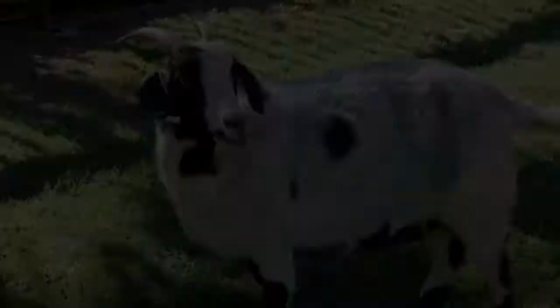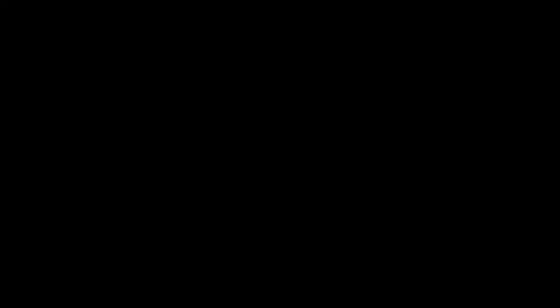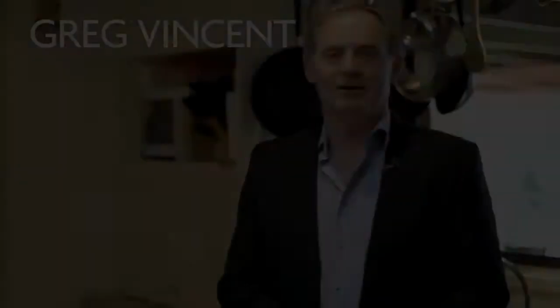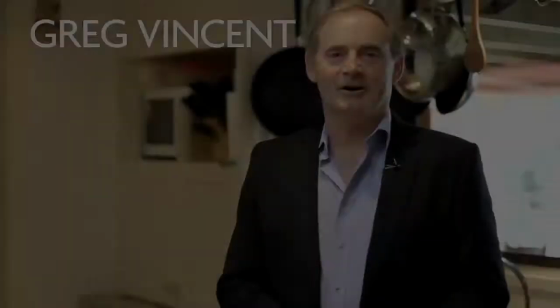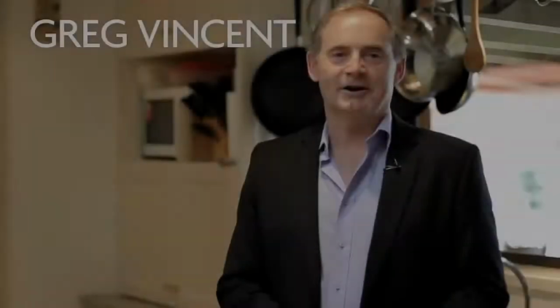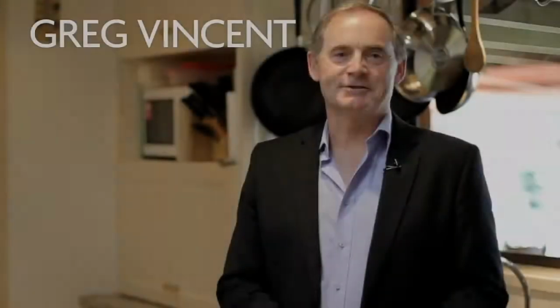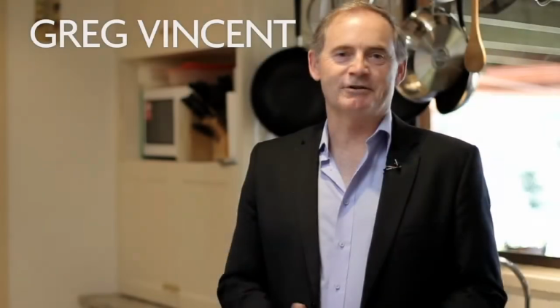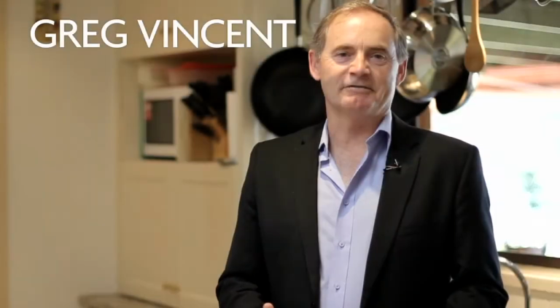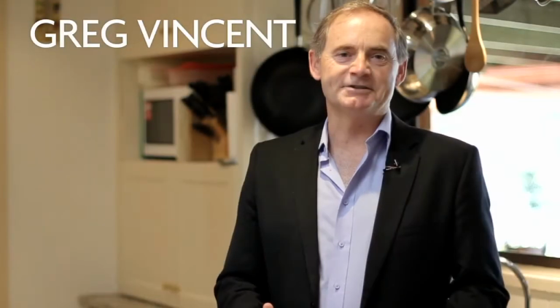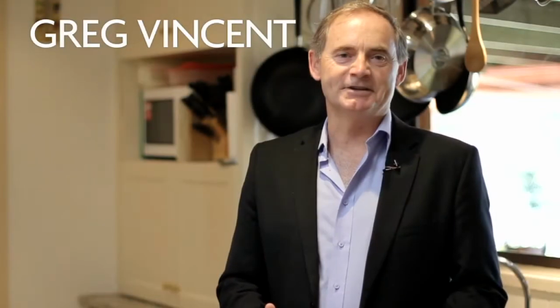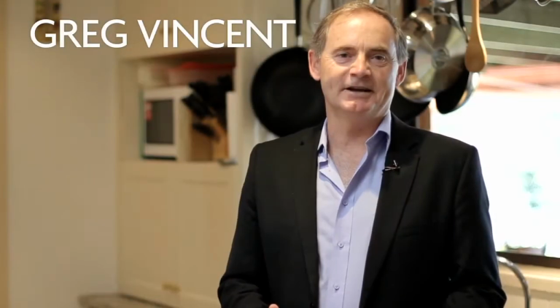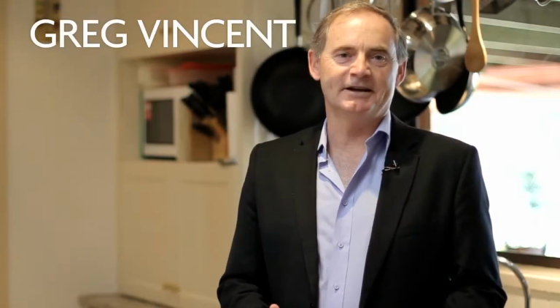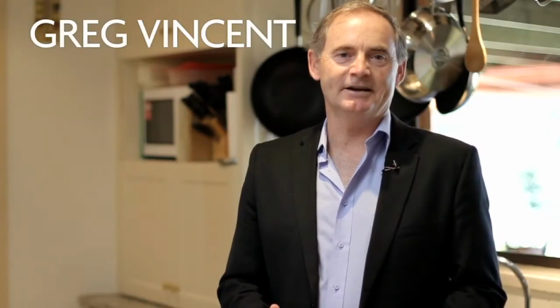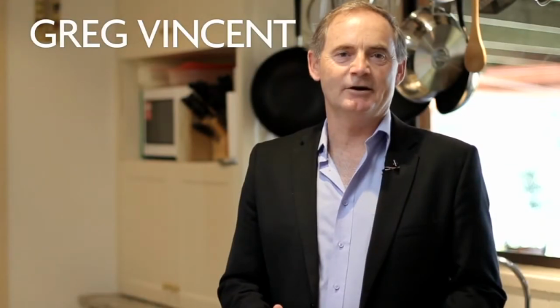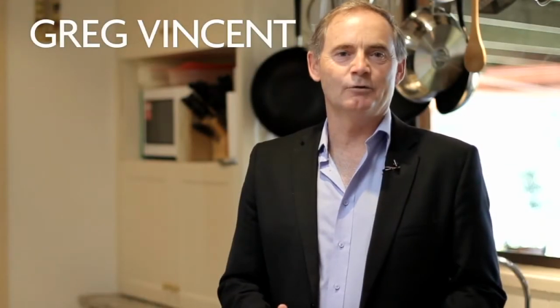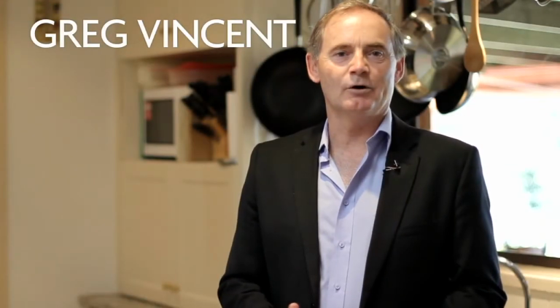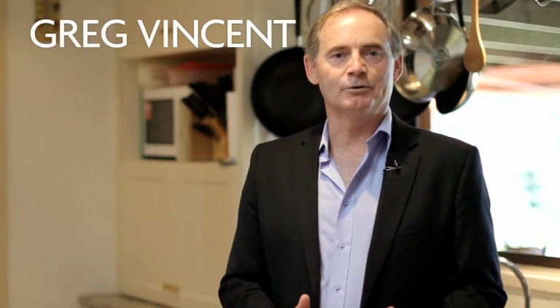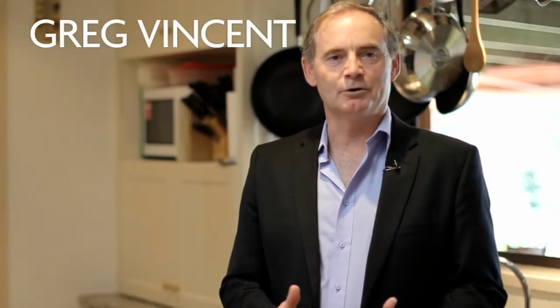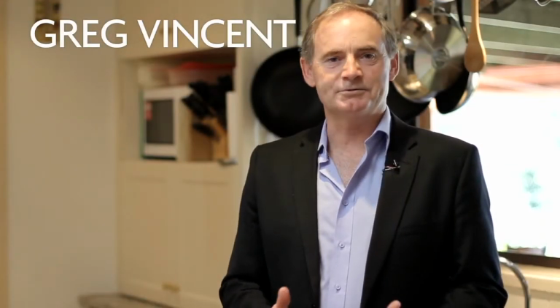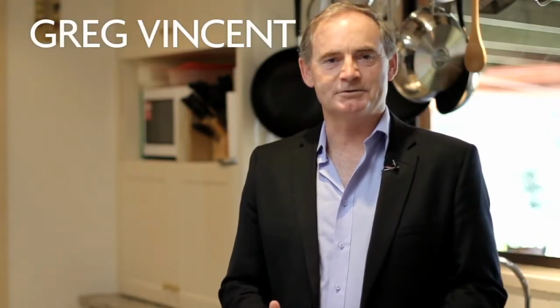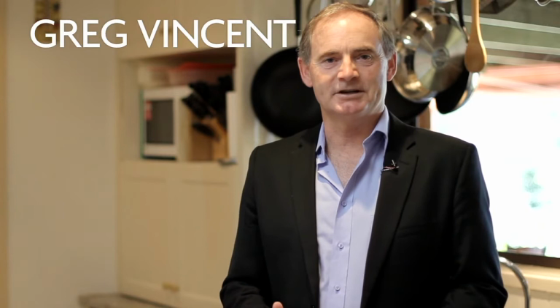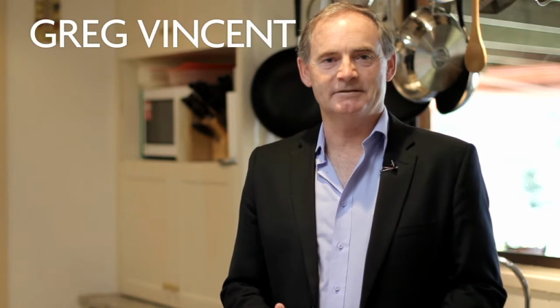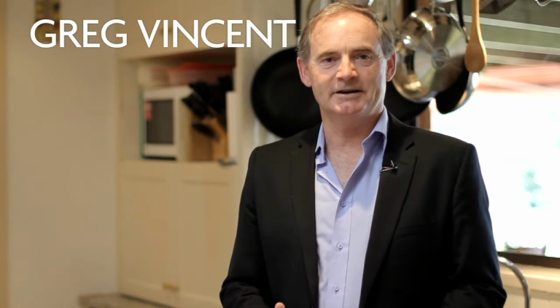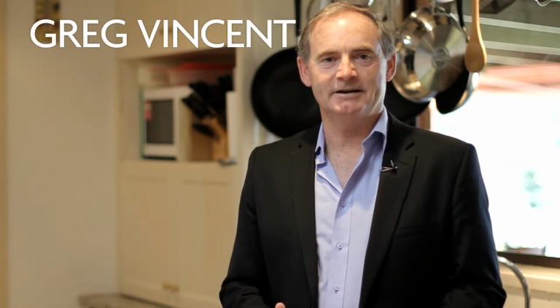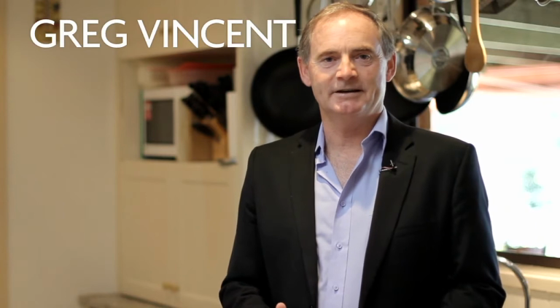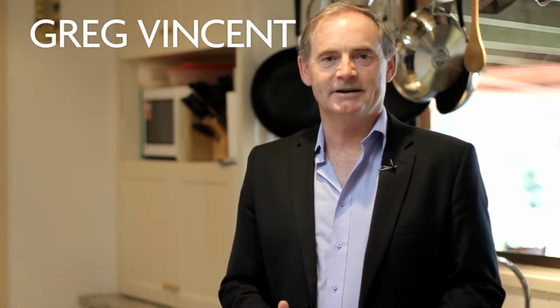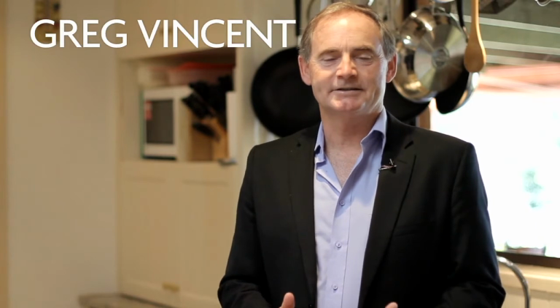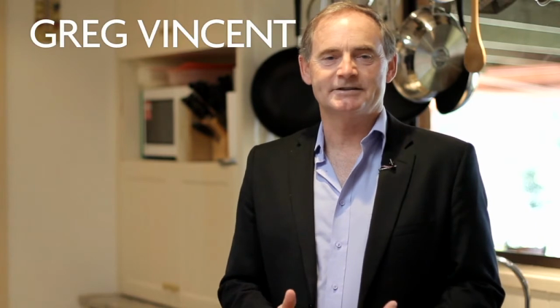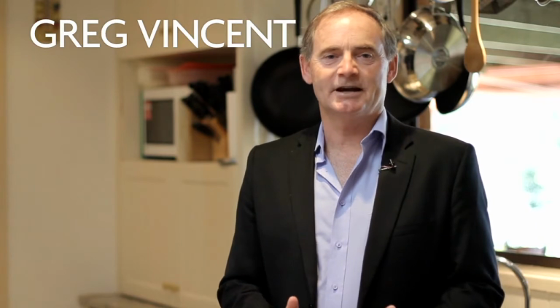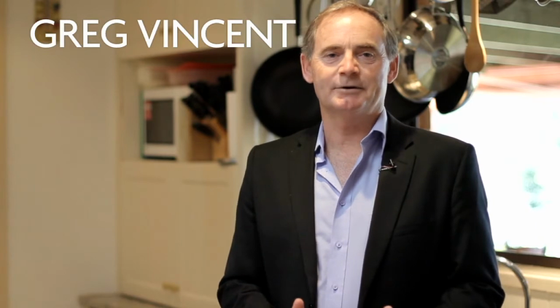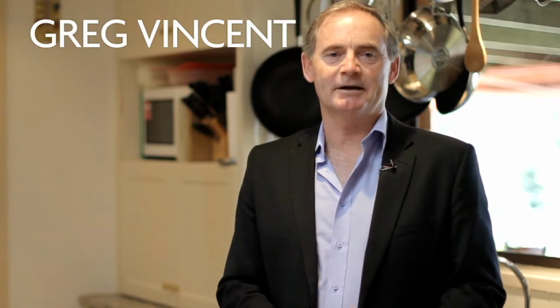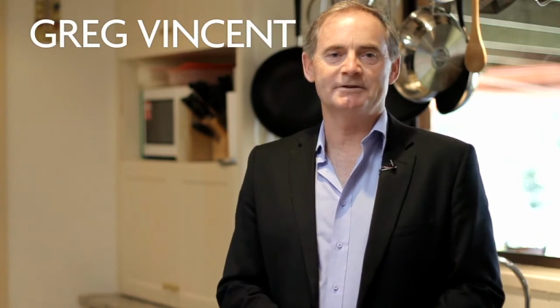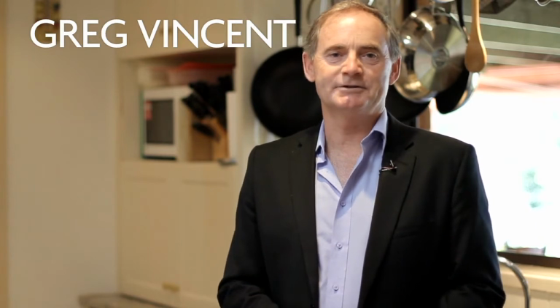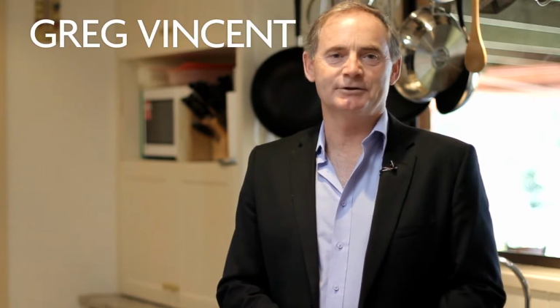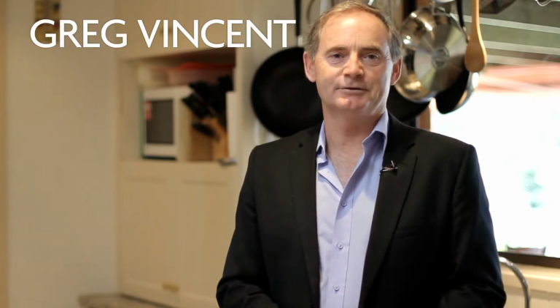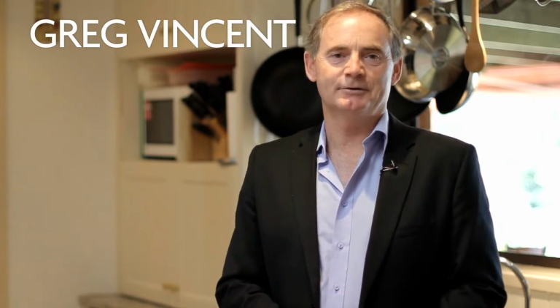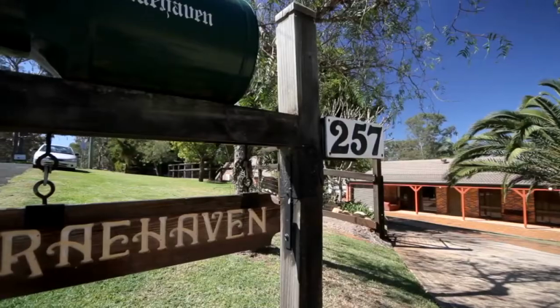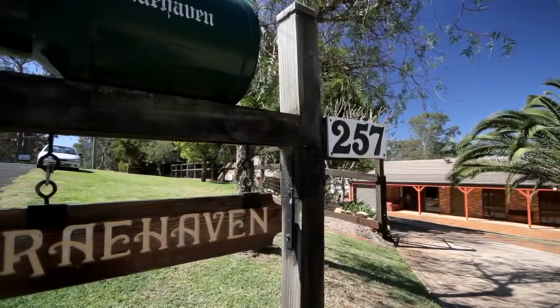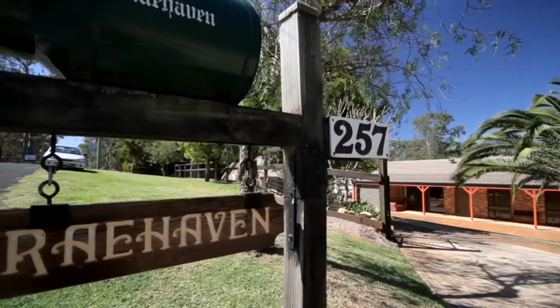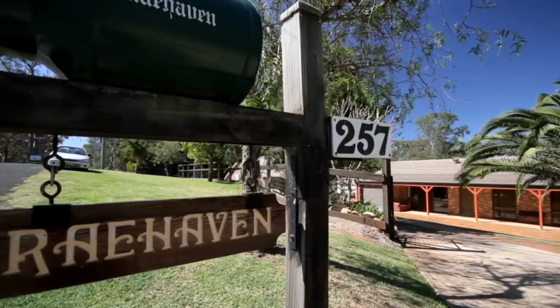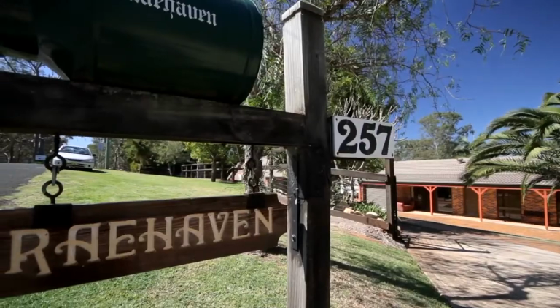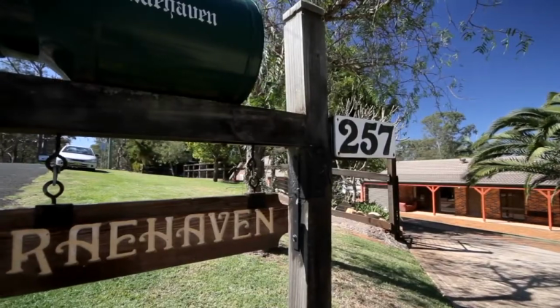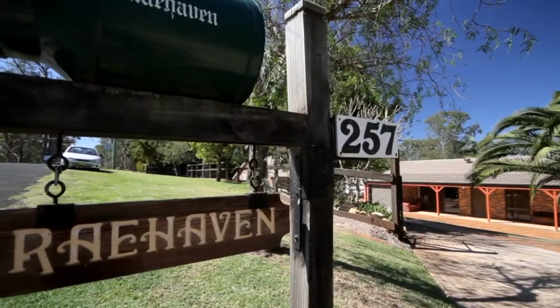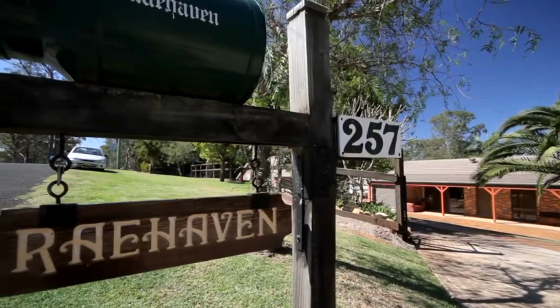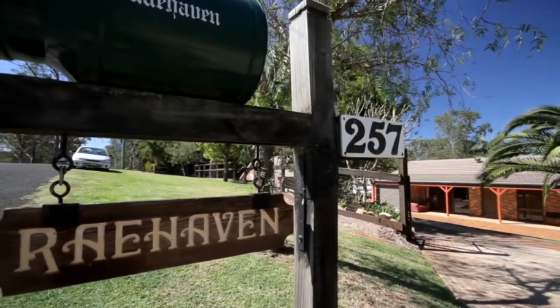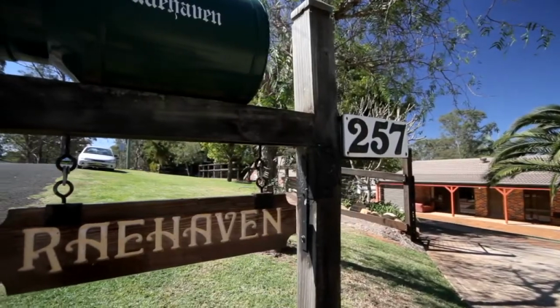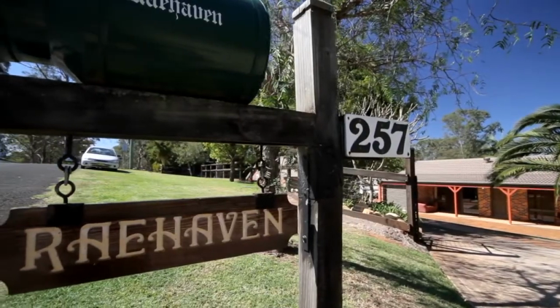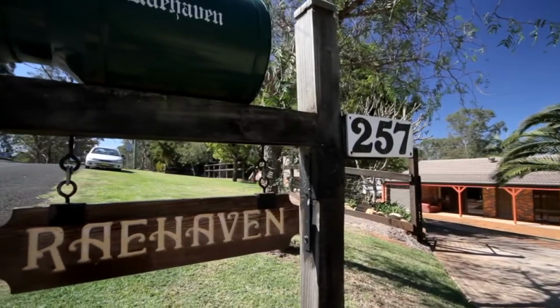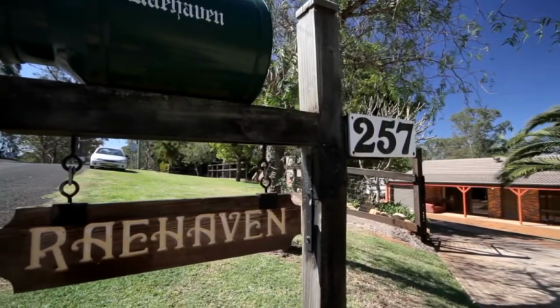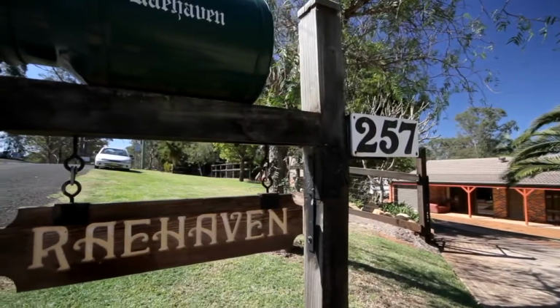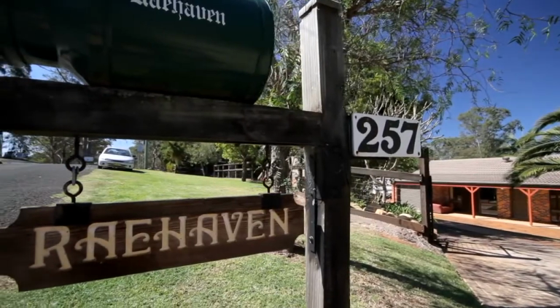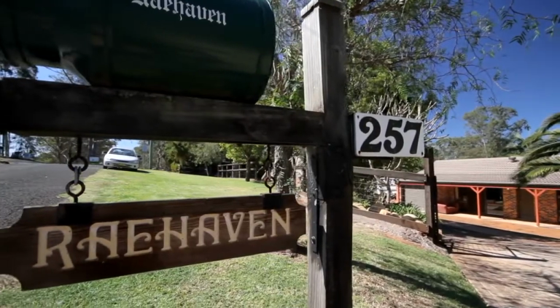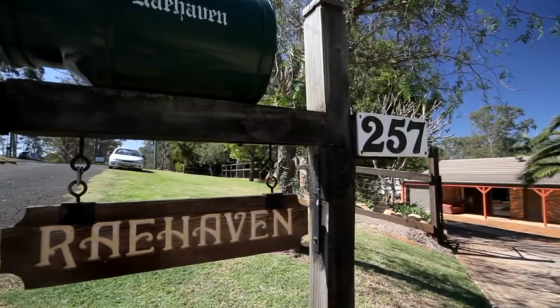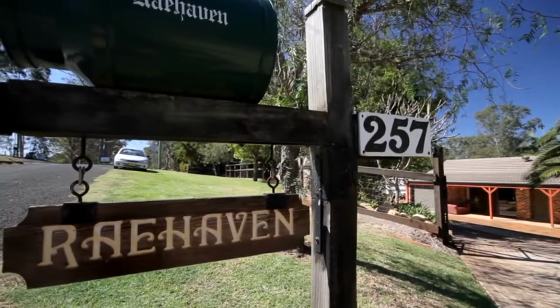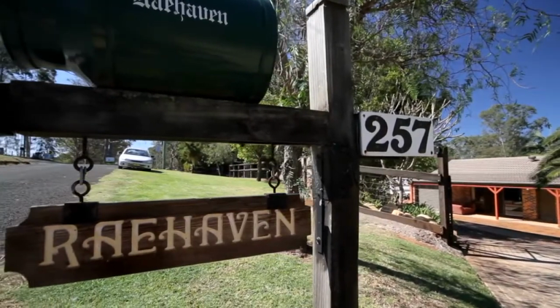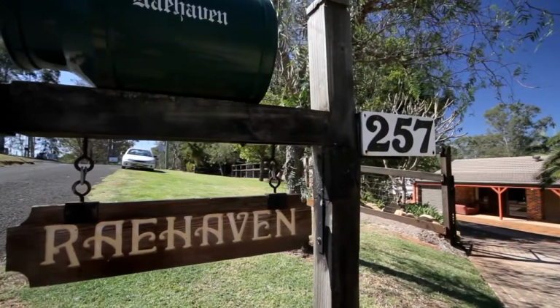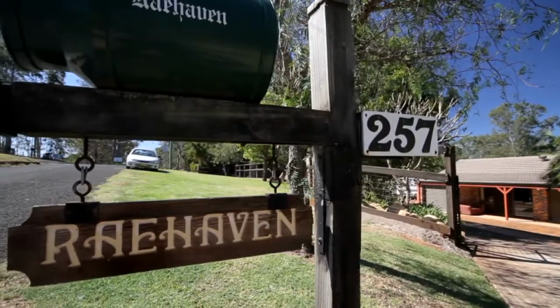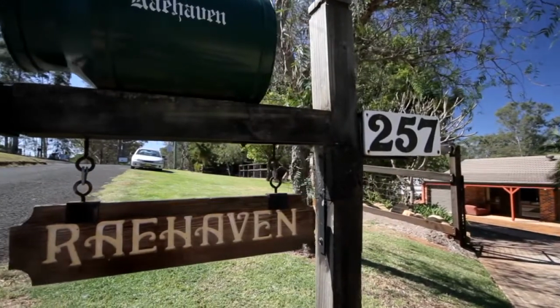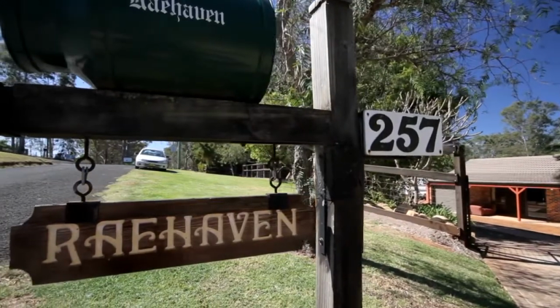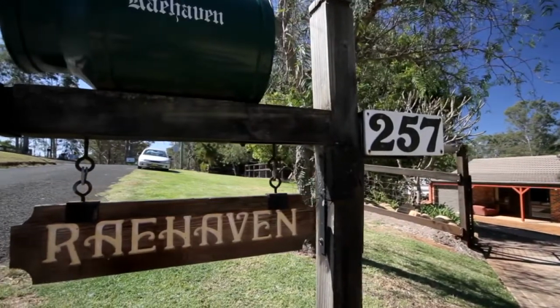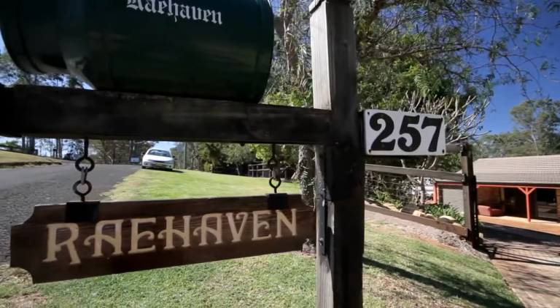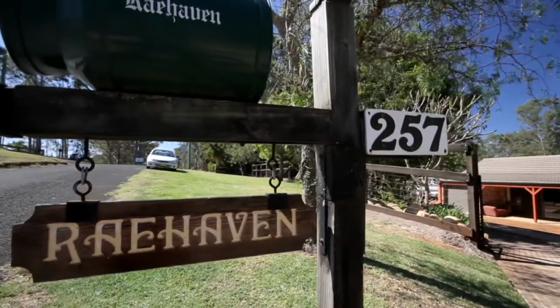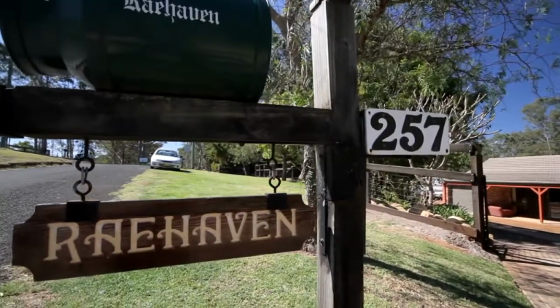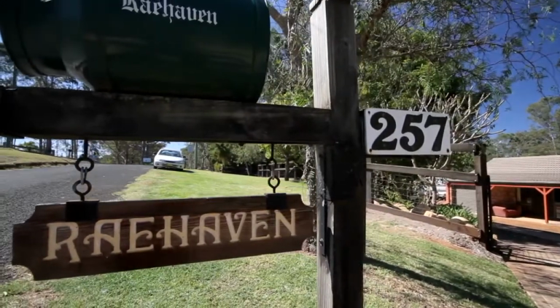Hi, it's Greg Vinson here. Welcome to Hawkesbury TV. Today we're coming to you from 257 Hermitage Road, Currajong Hills.